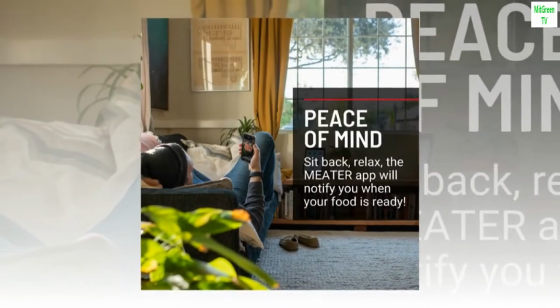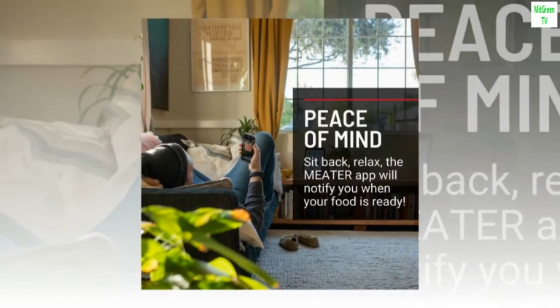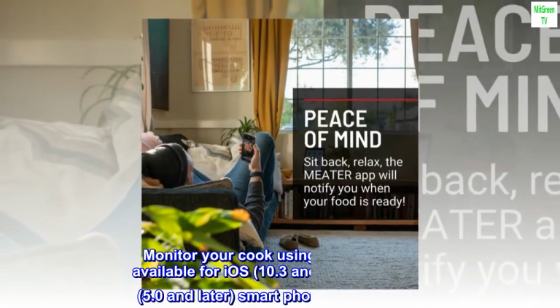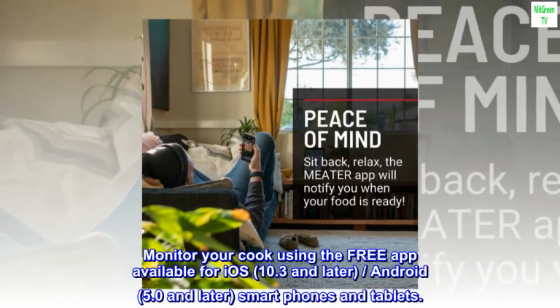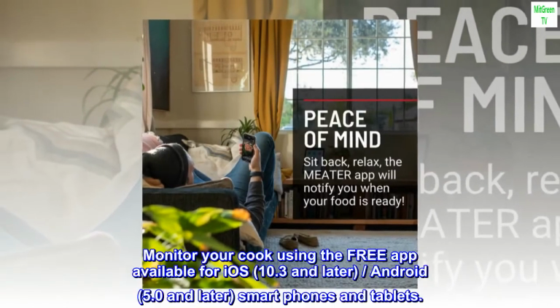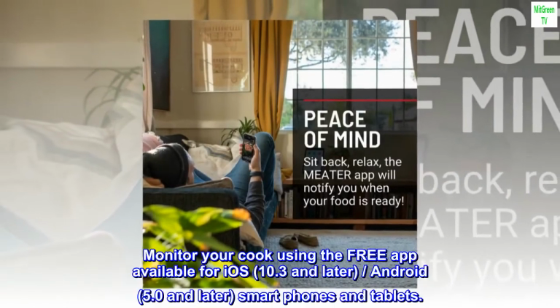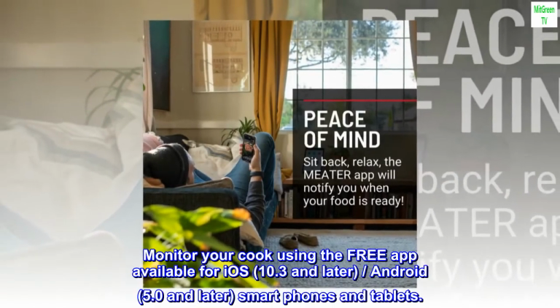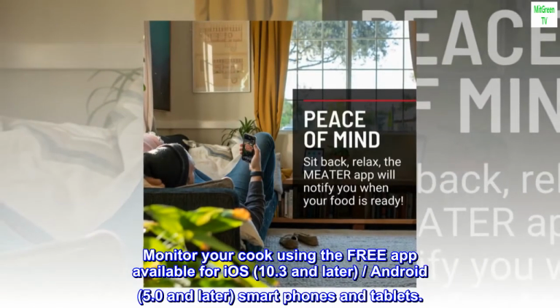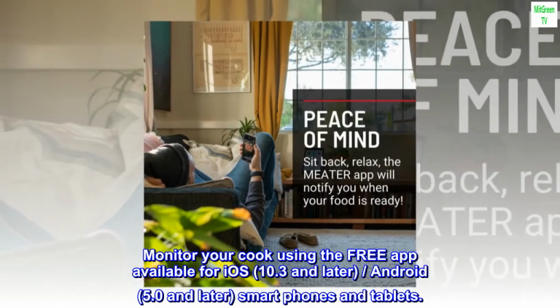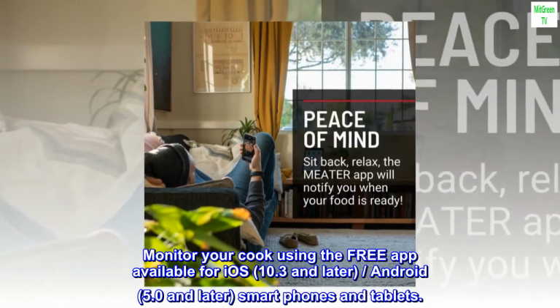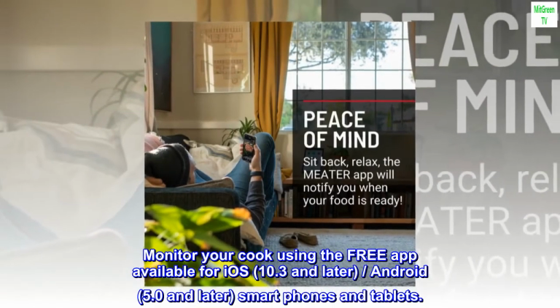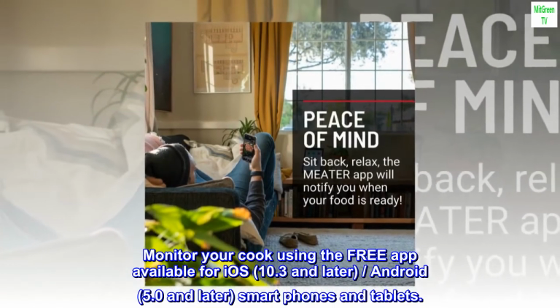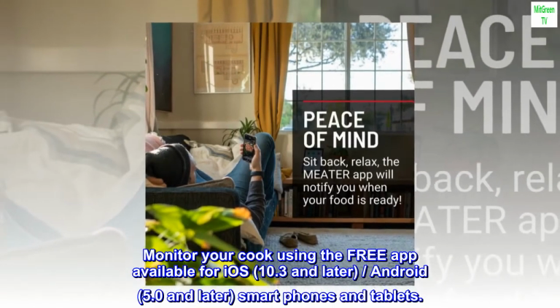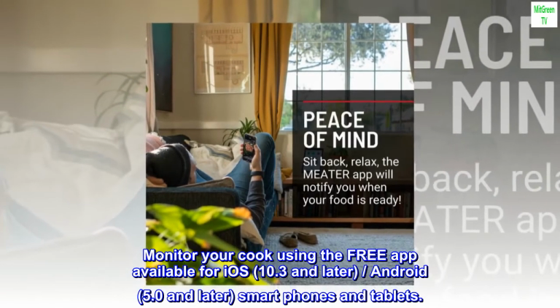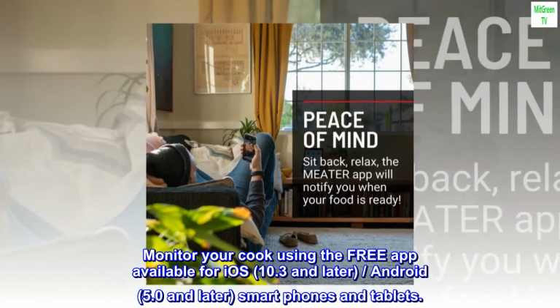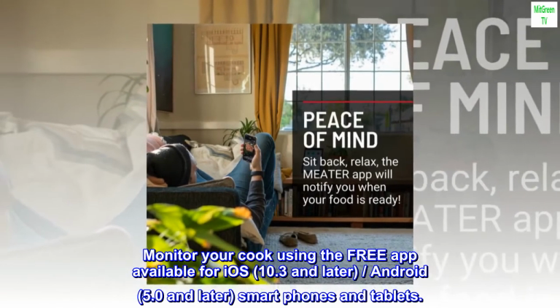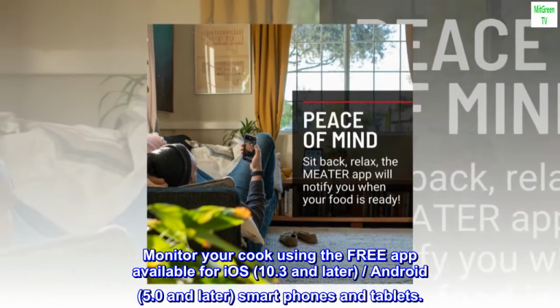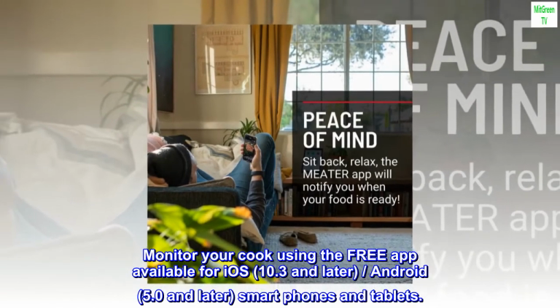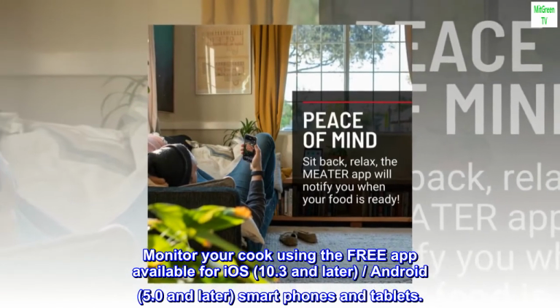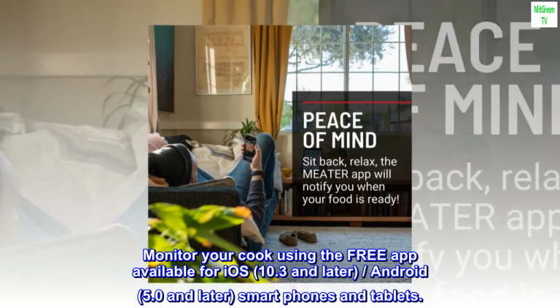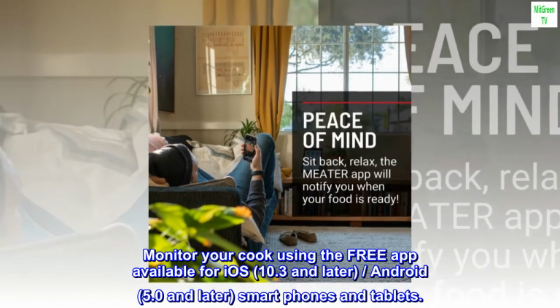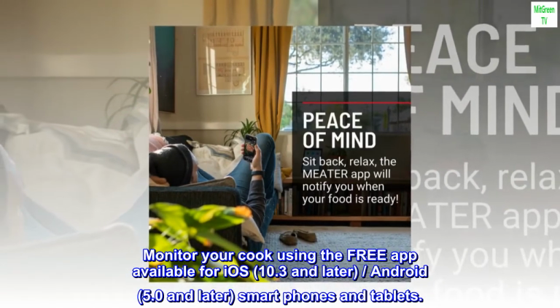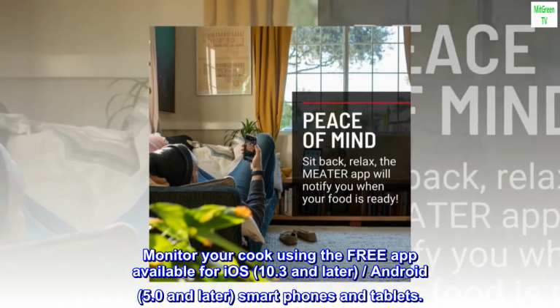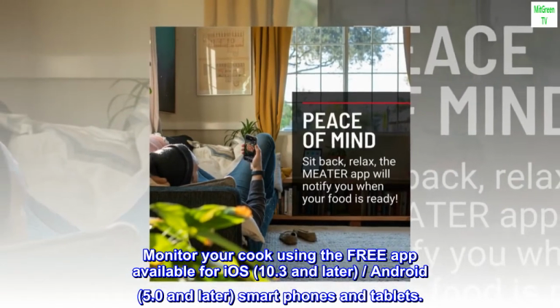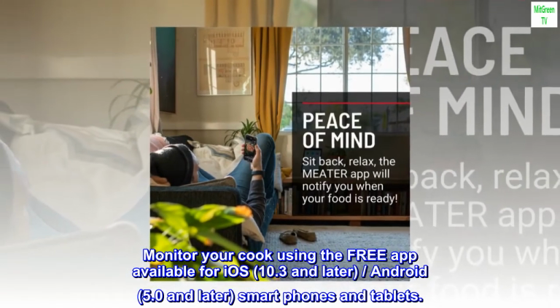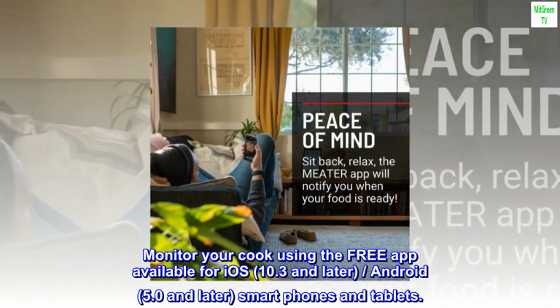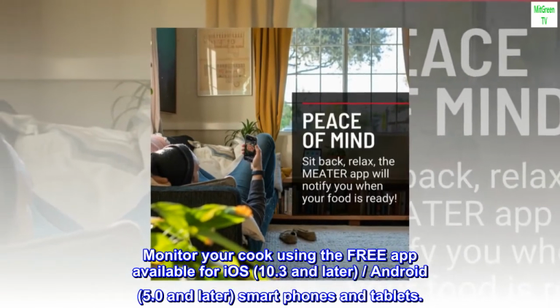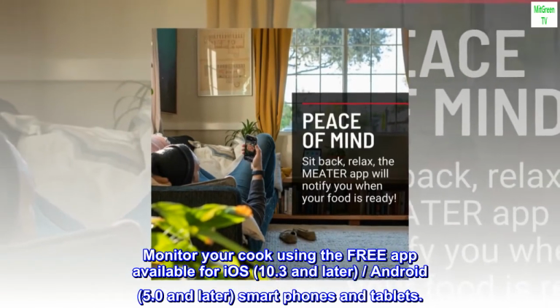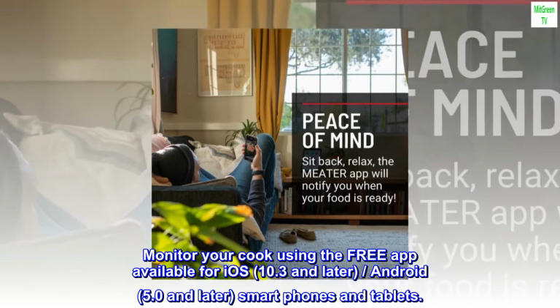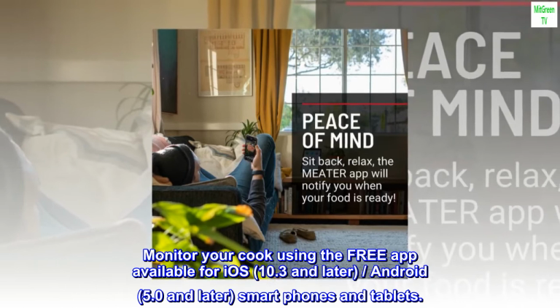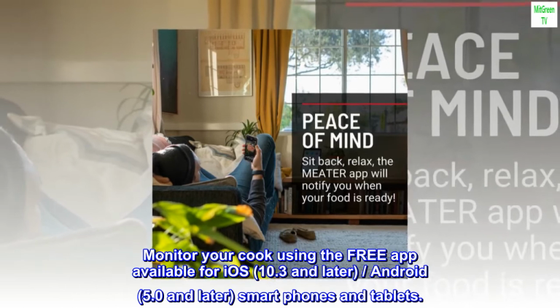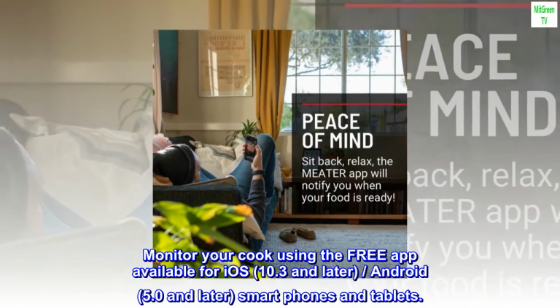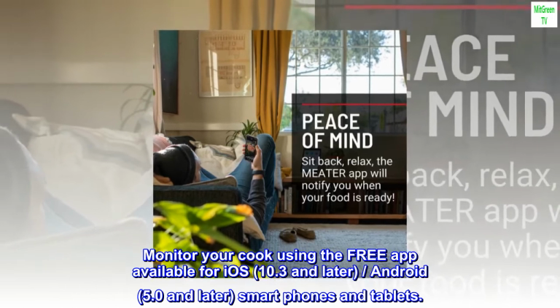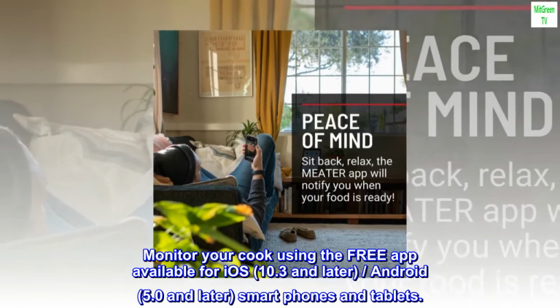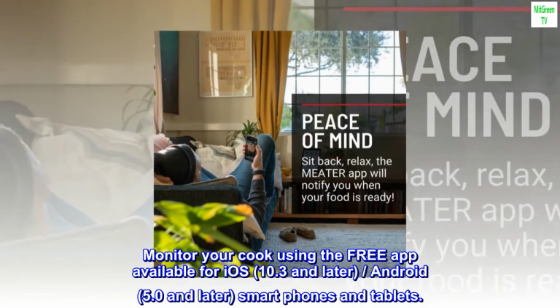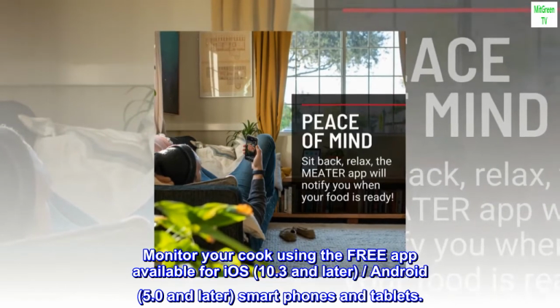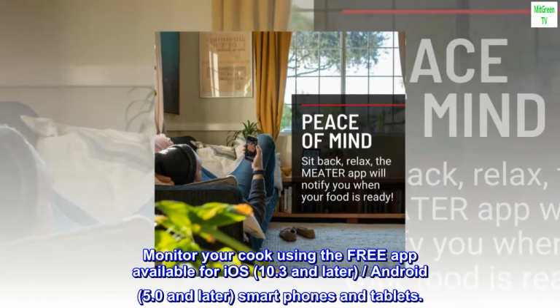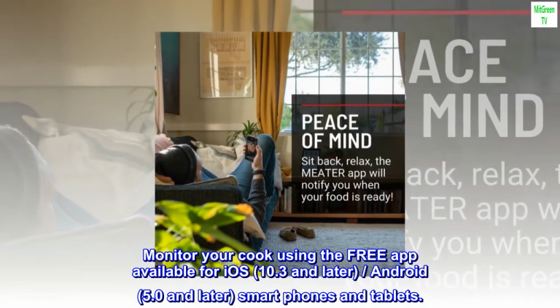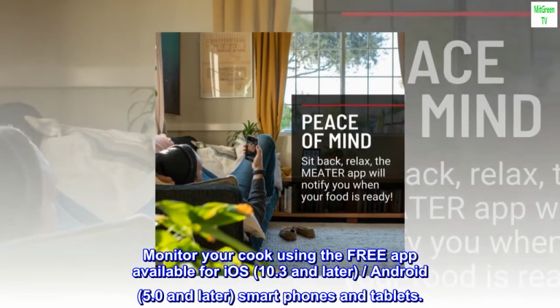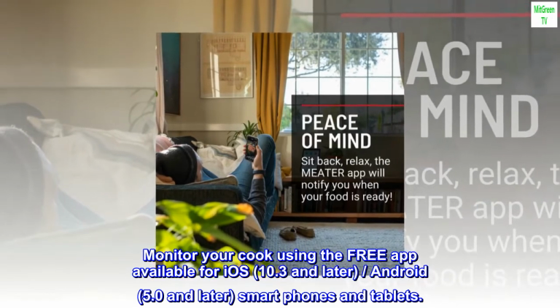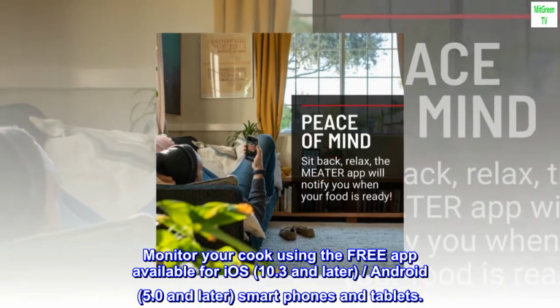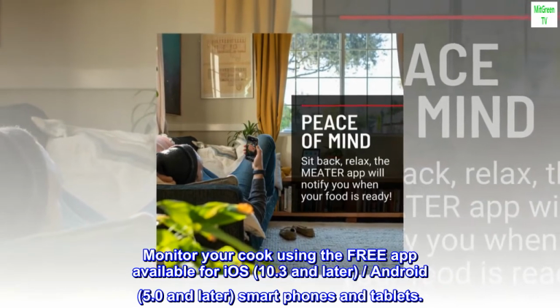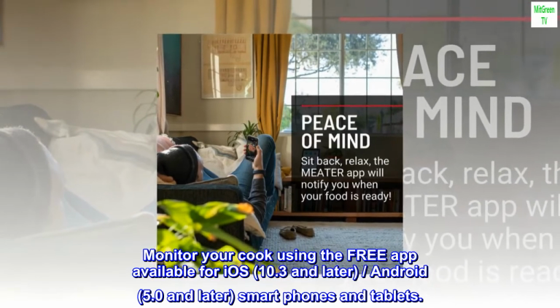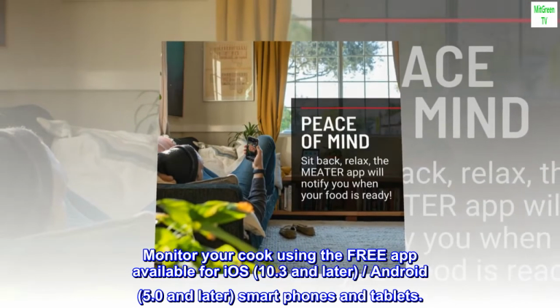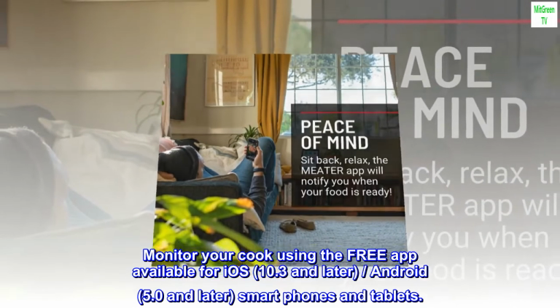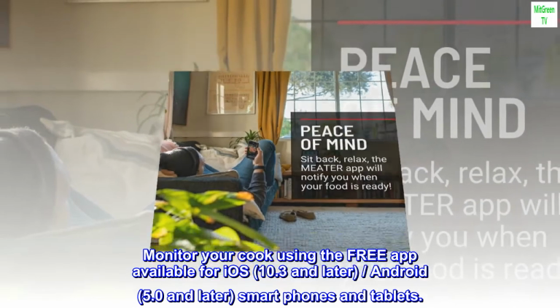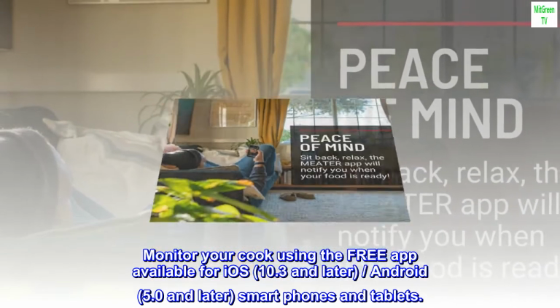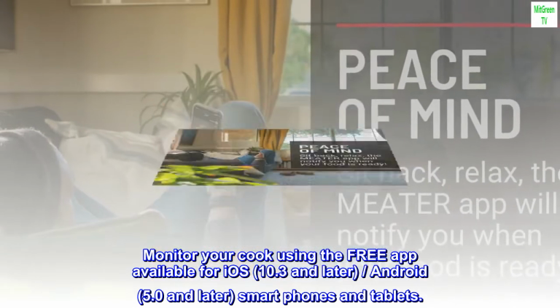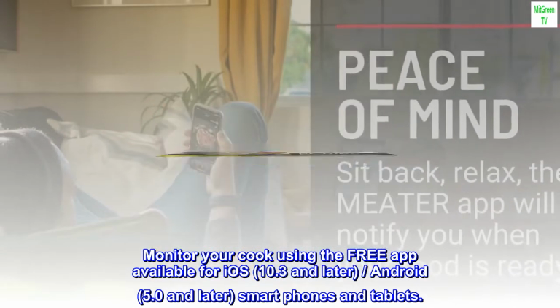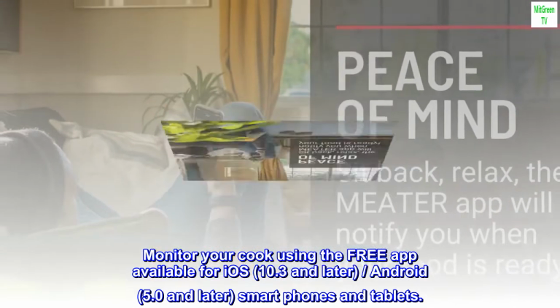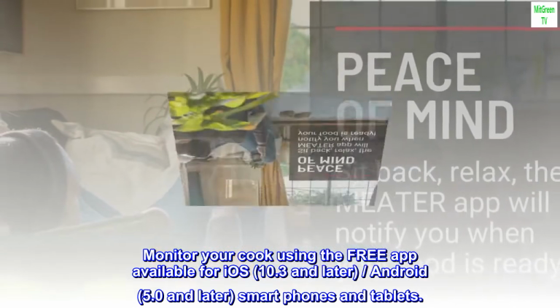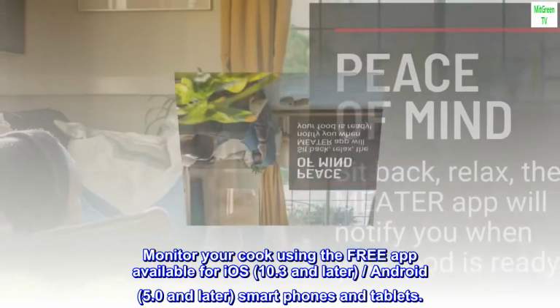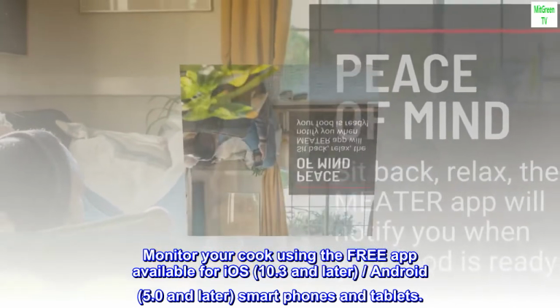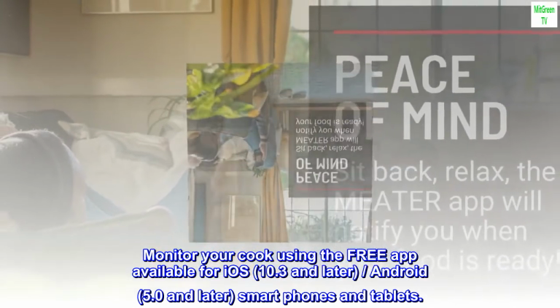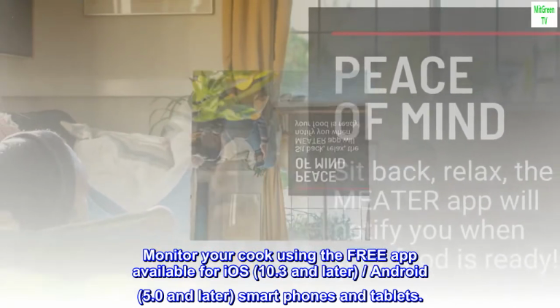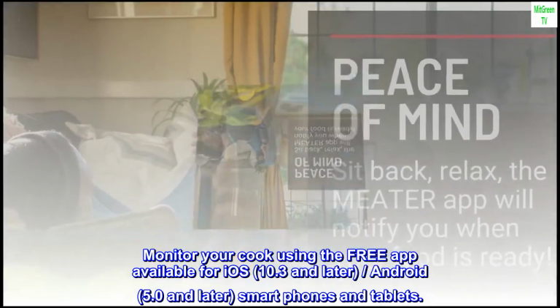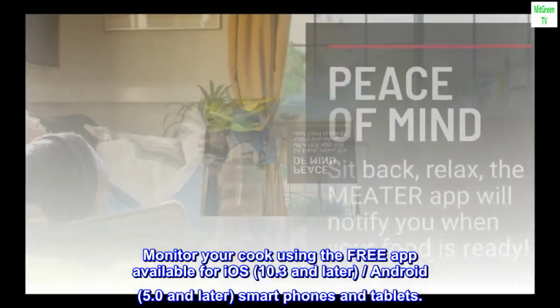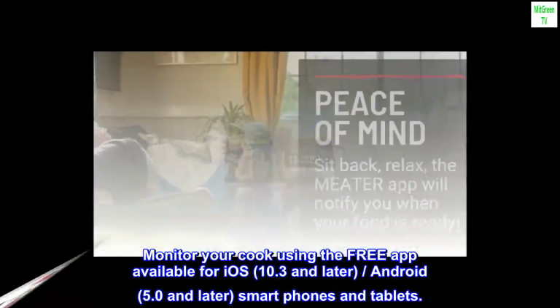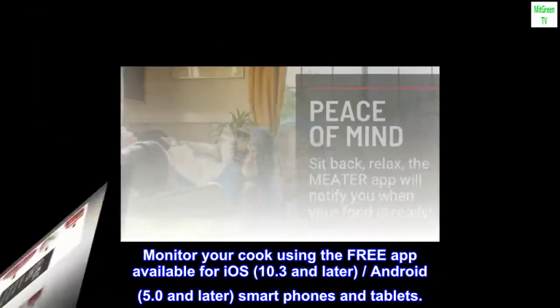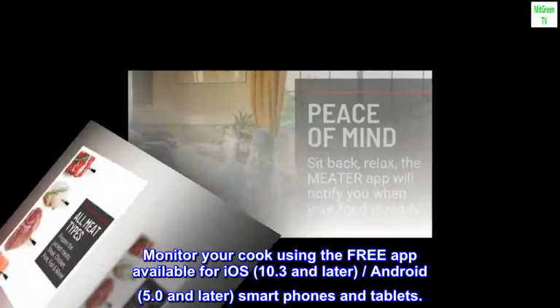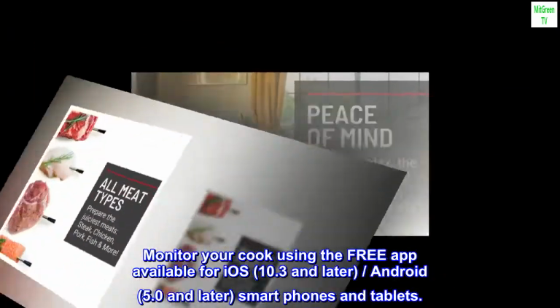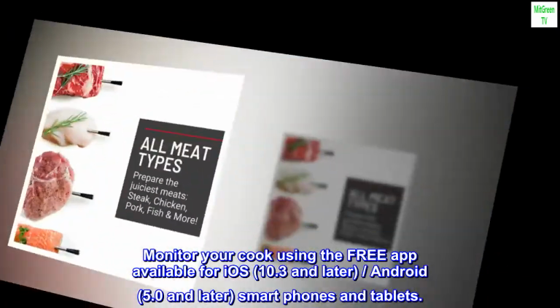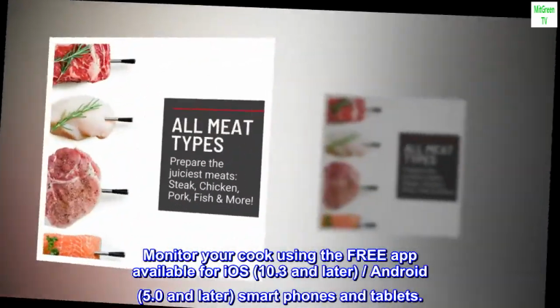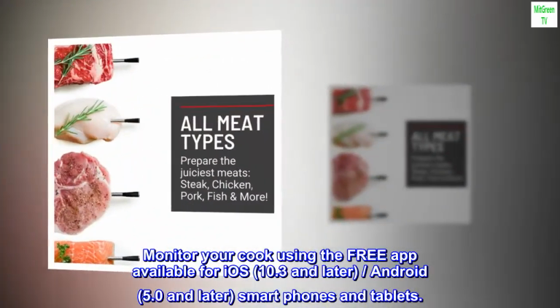Monitor your cook using the free app available for iOS 10.3 and later, slash Android 5.0 and later, on smartphones and tablets.